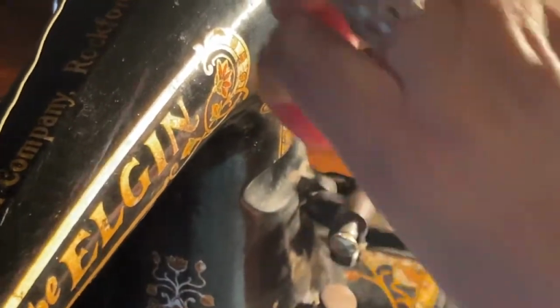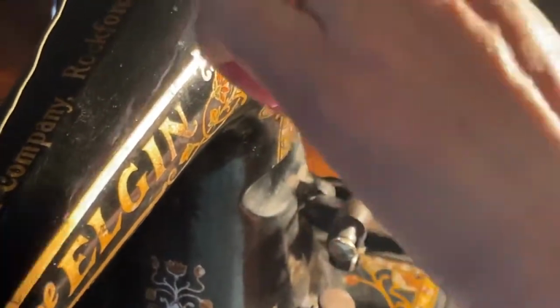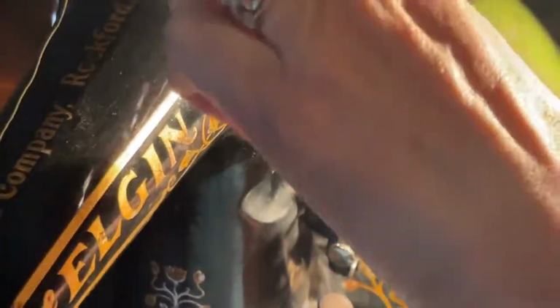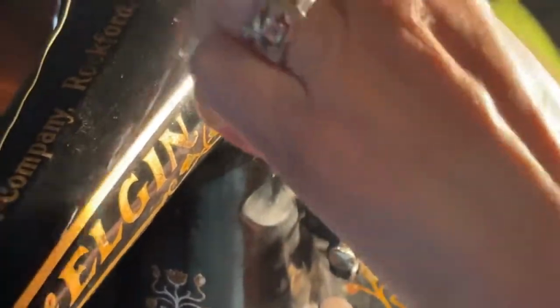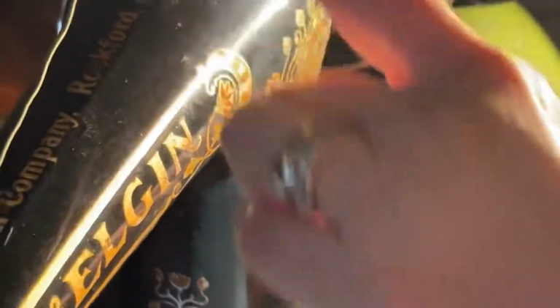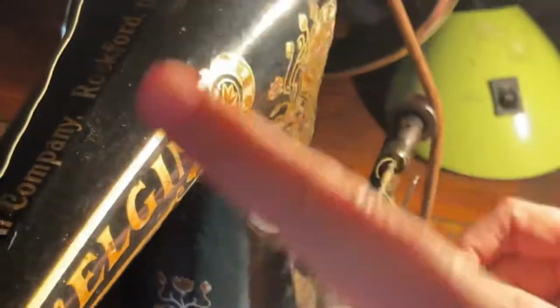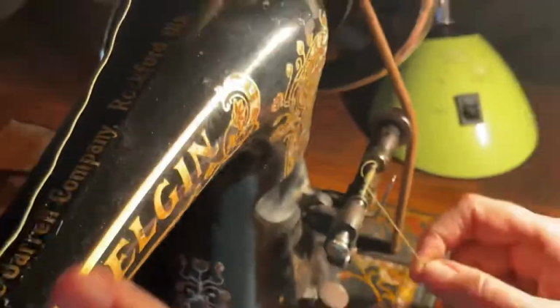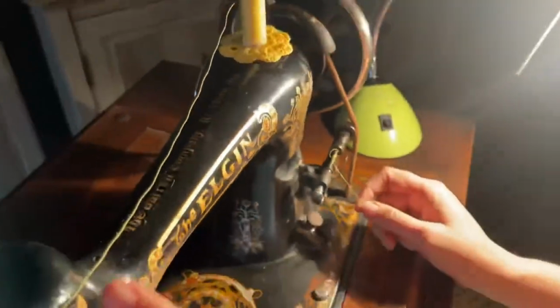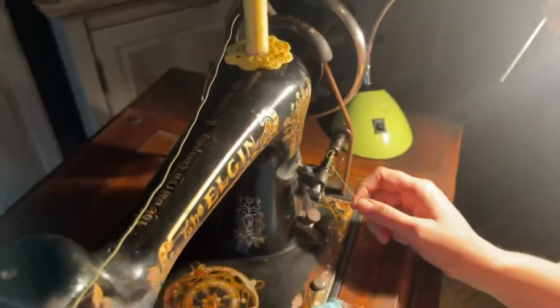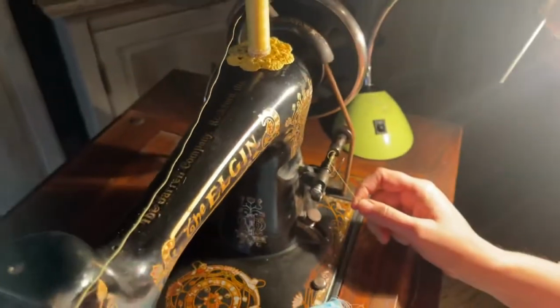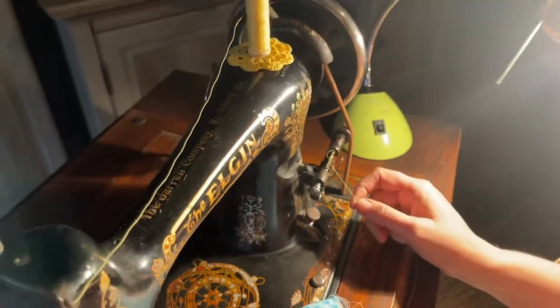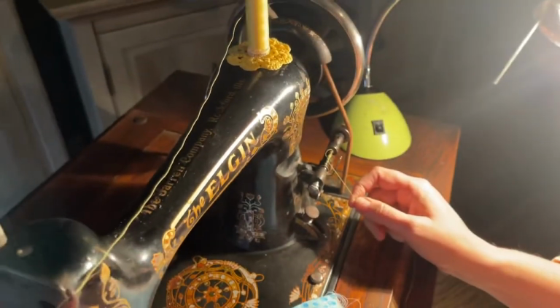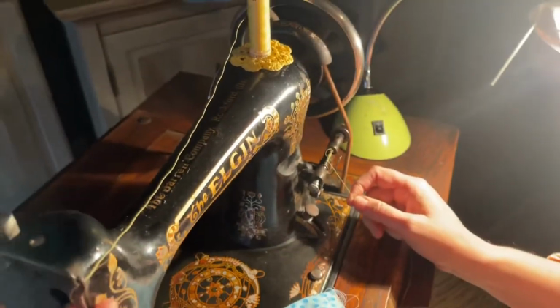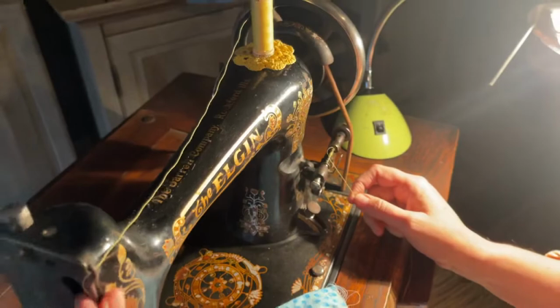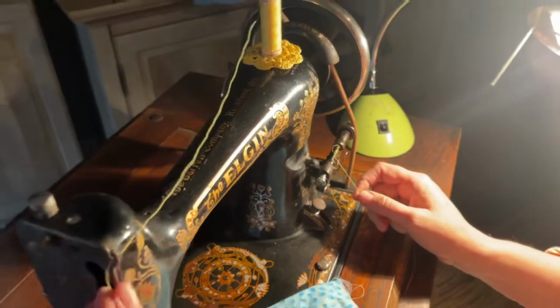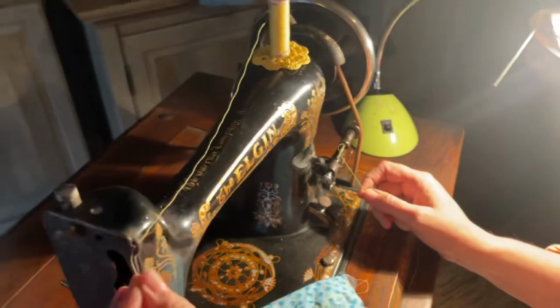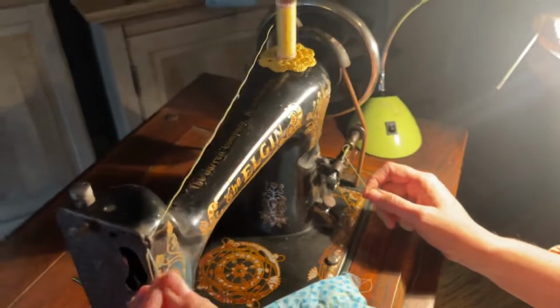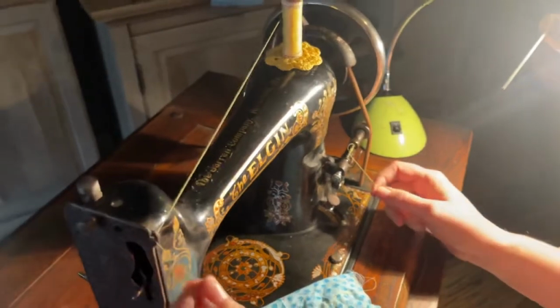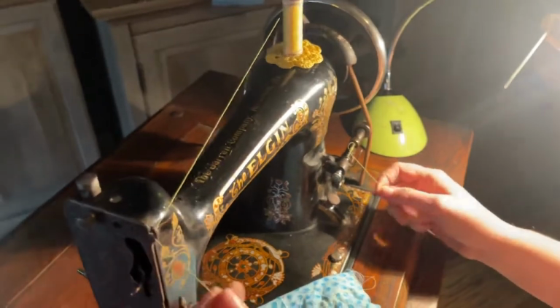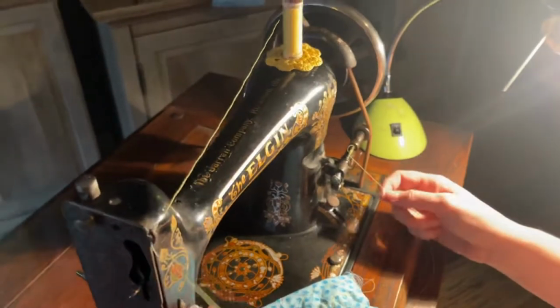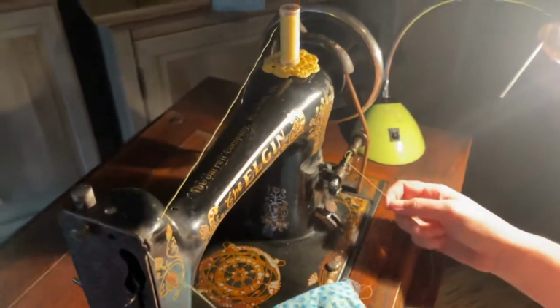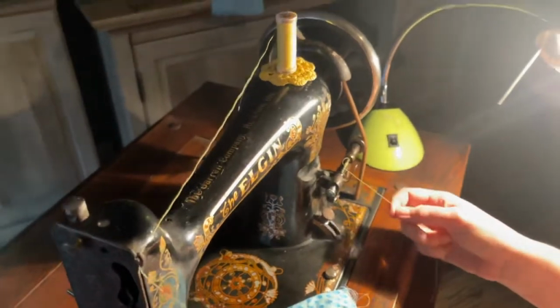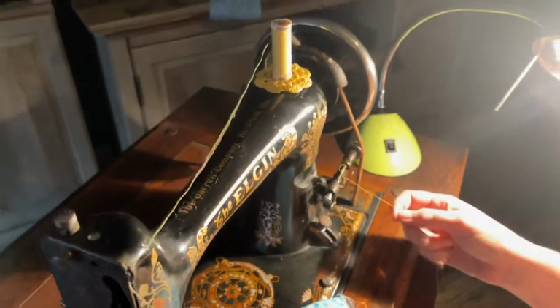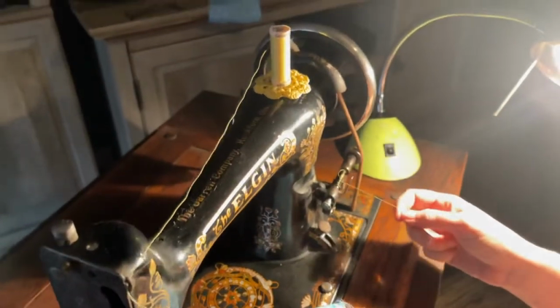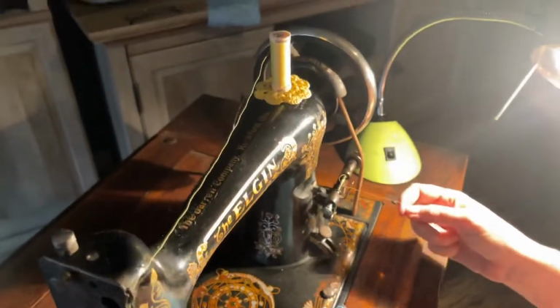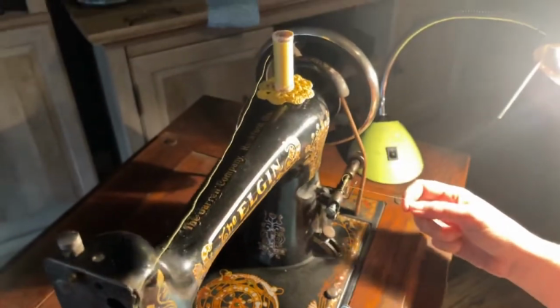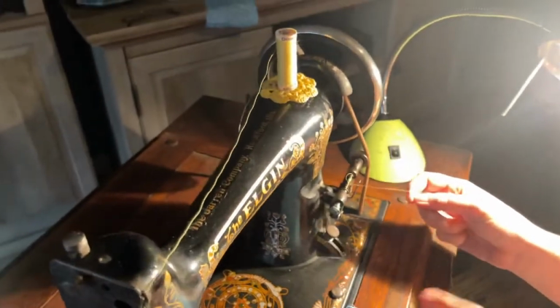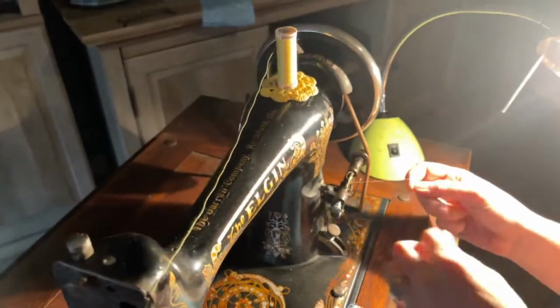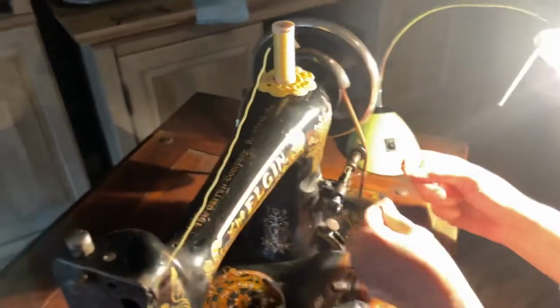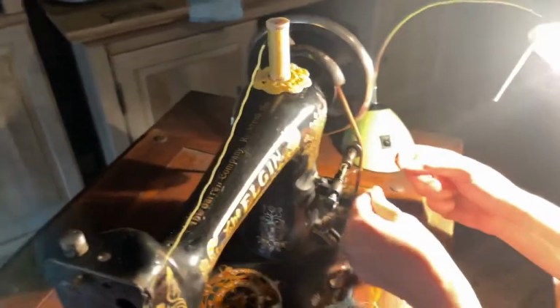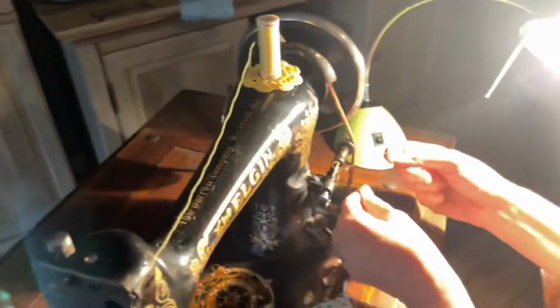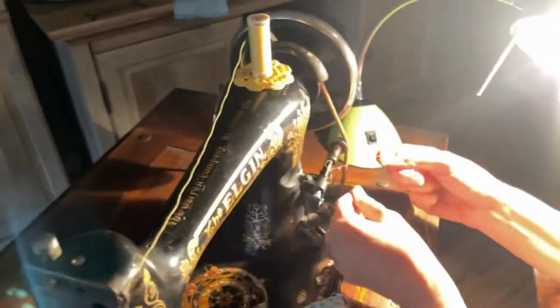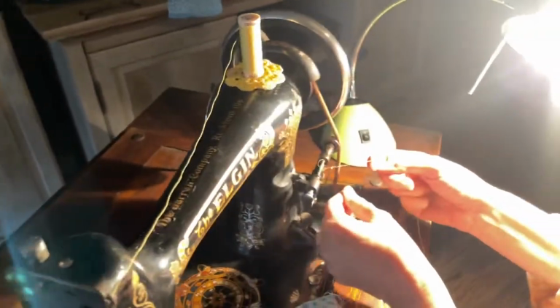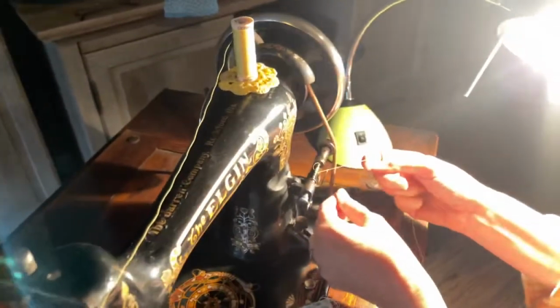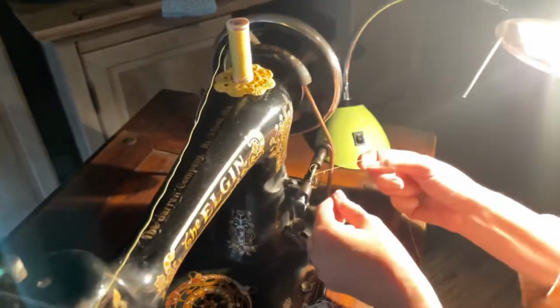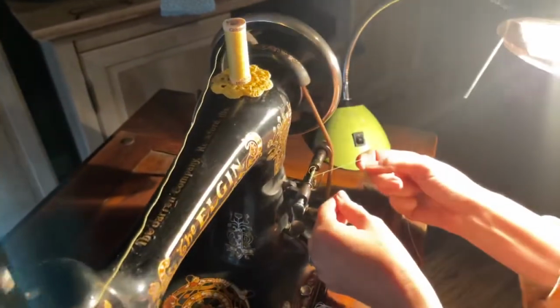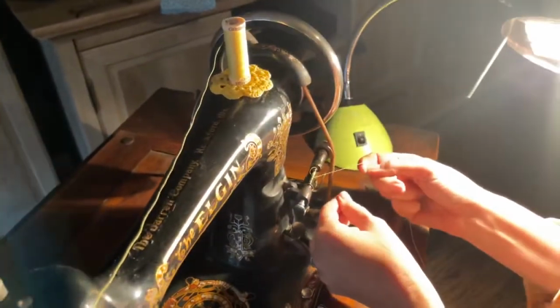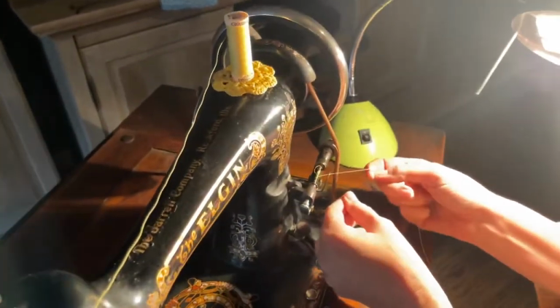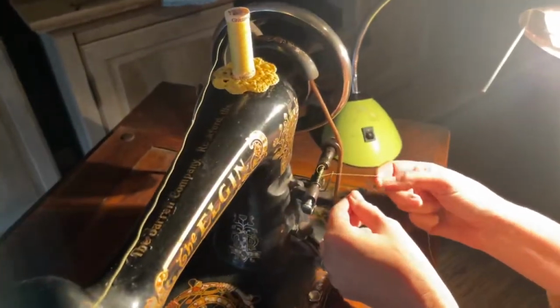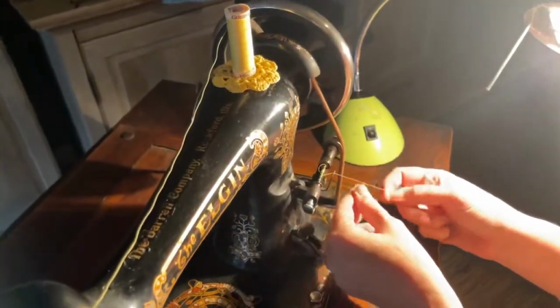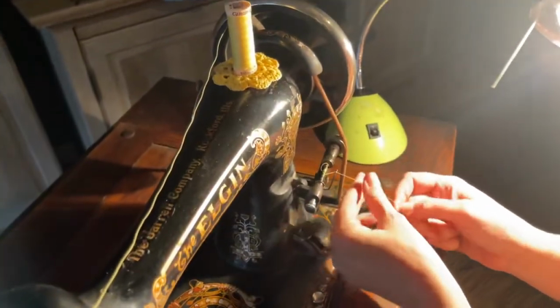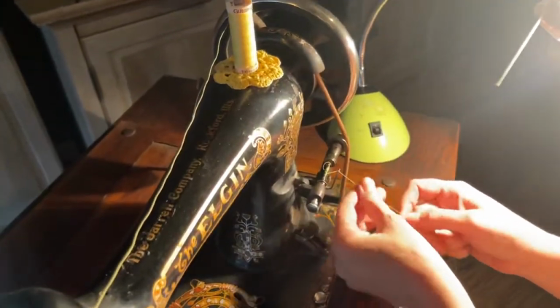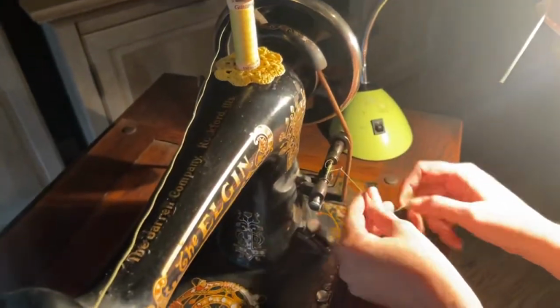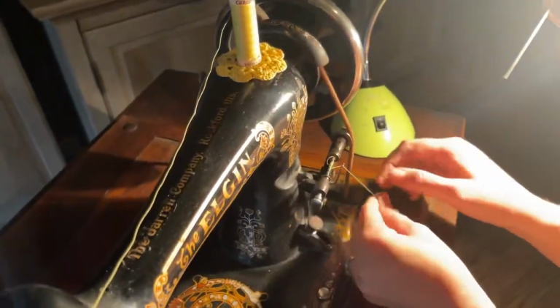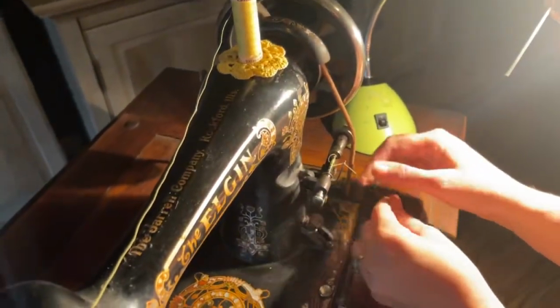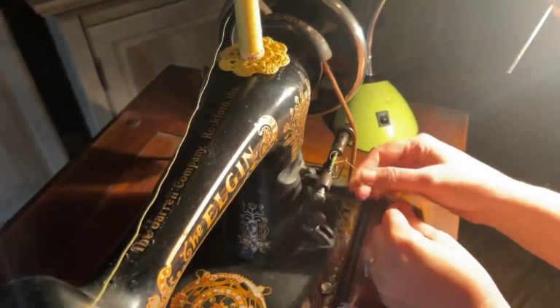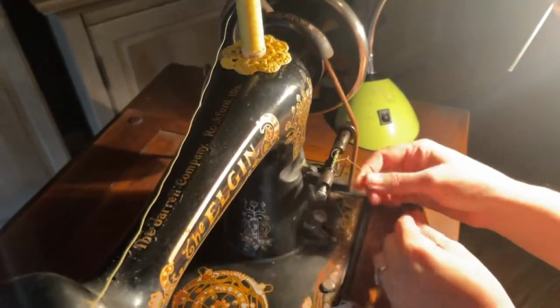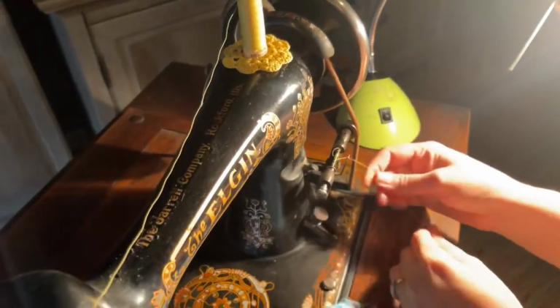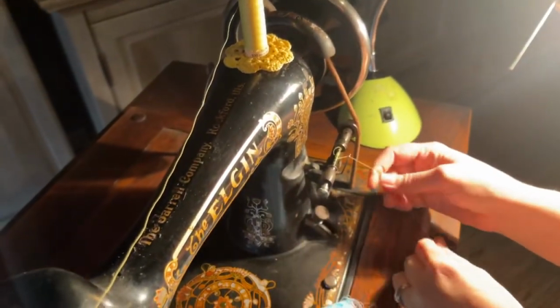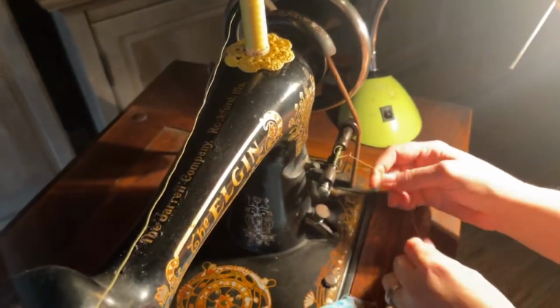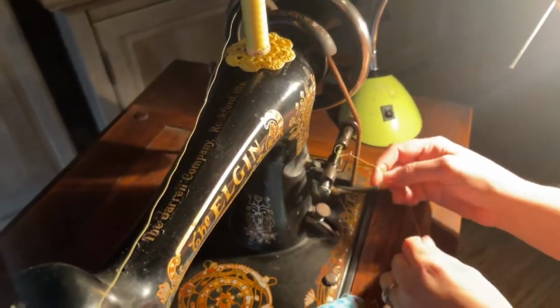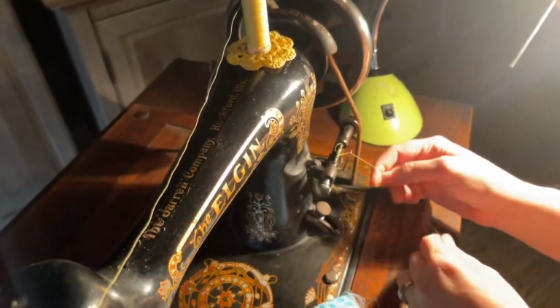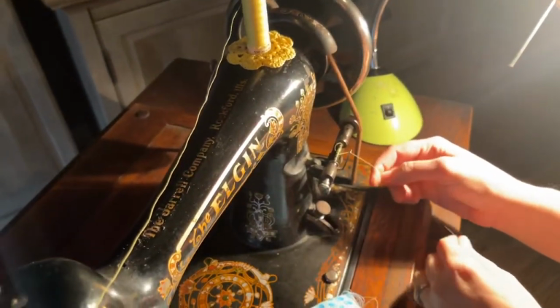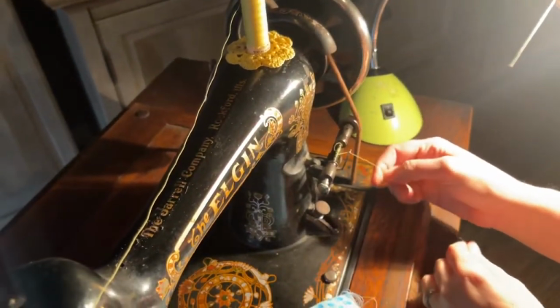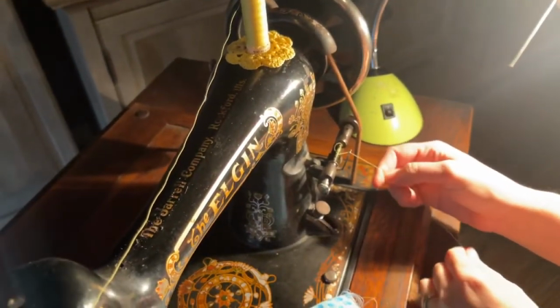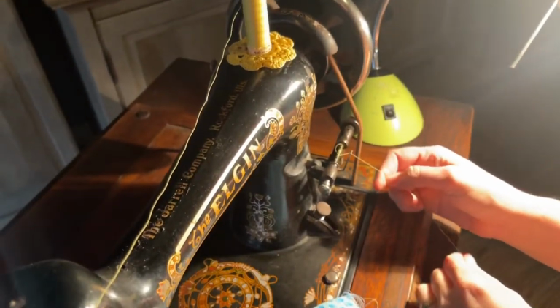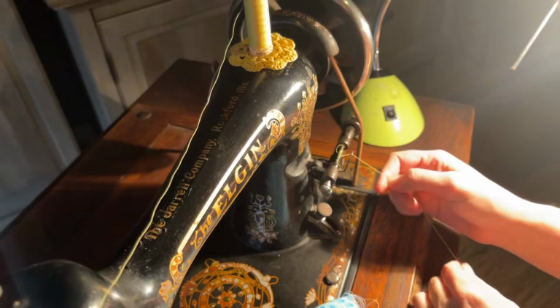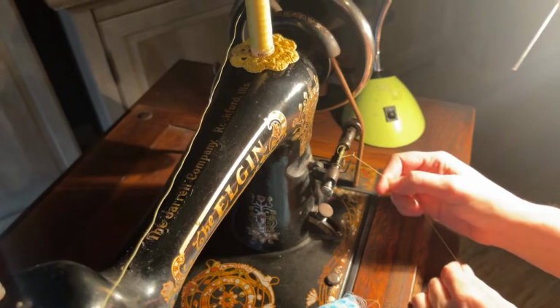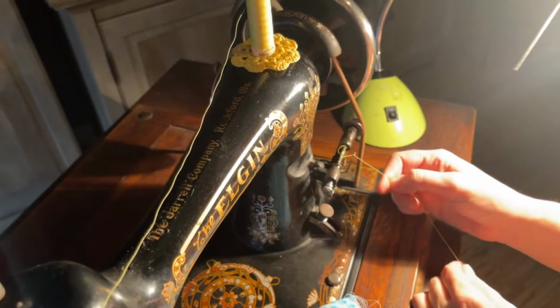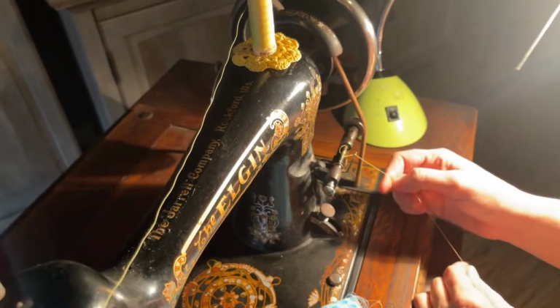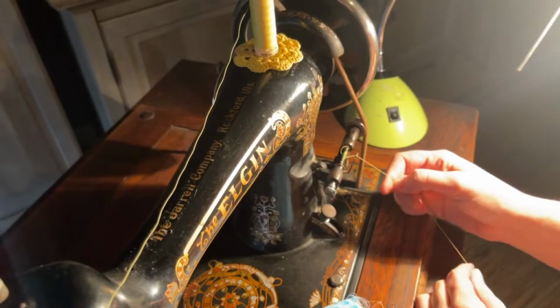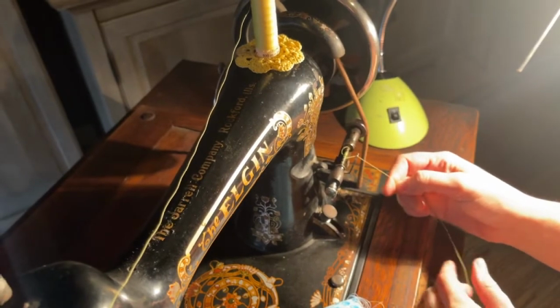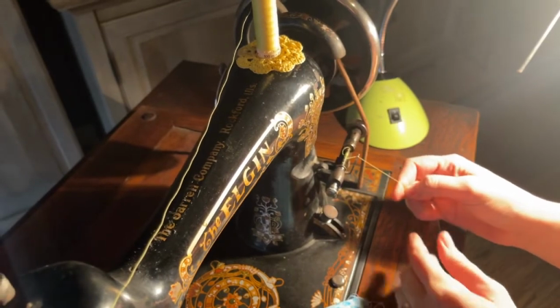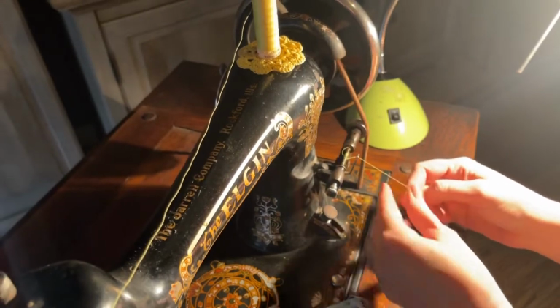Thread from here into this little notch and in this little groove right here, which is what guides it on your bobbin.